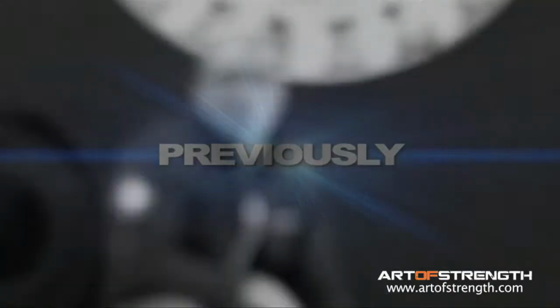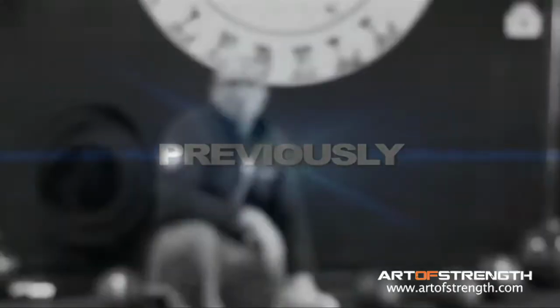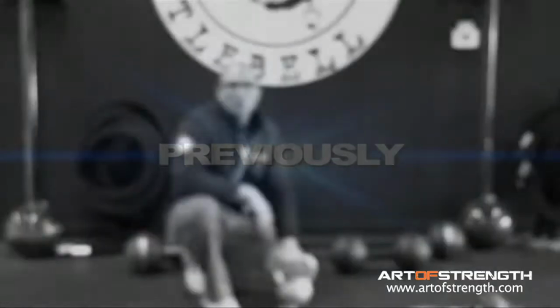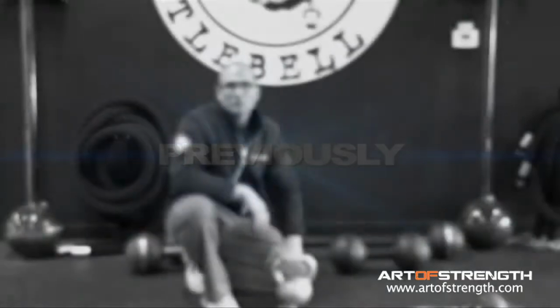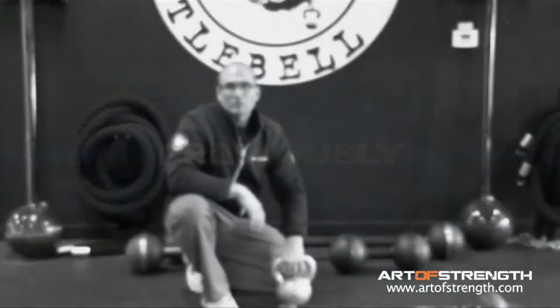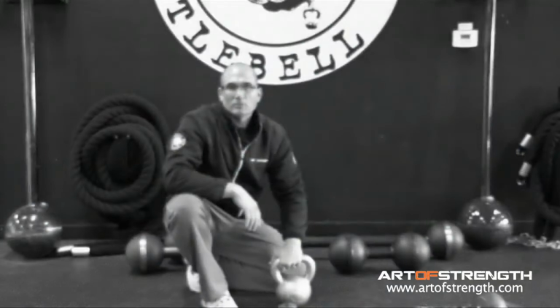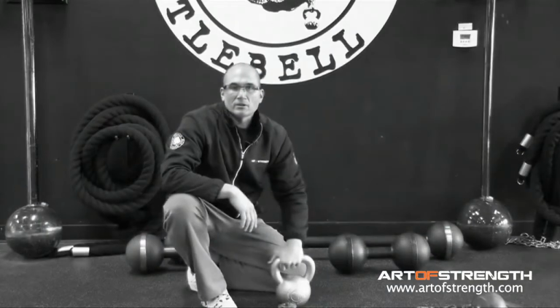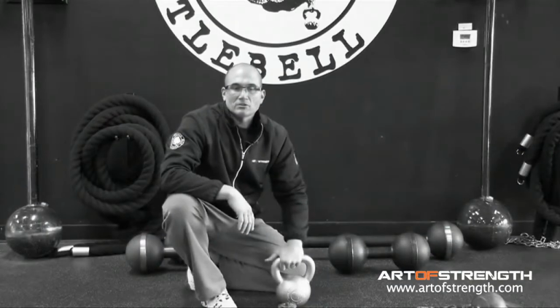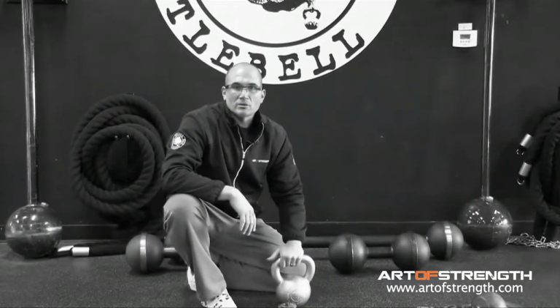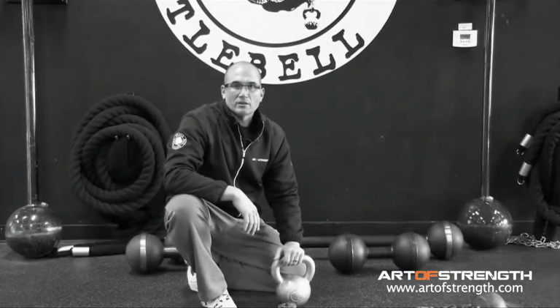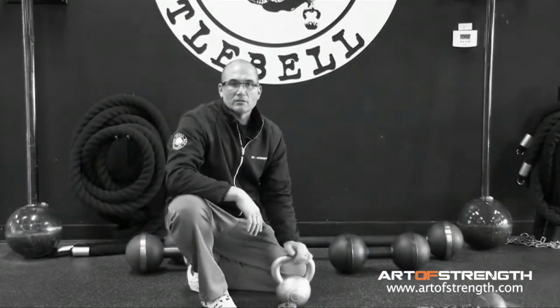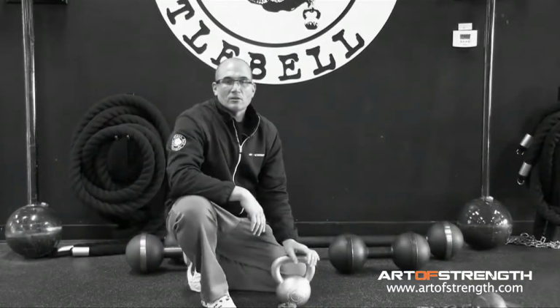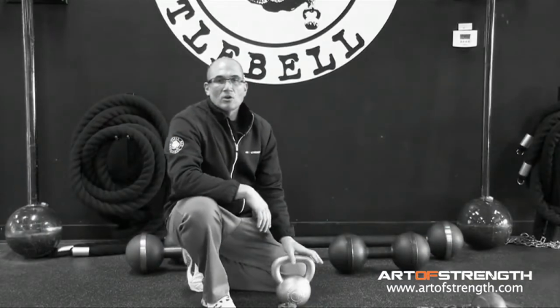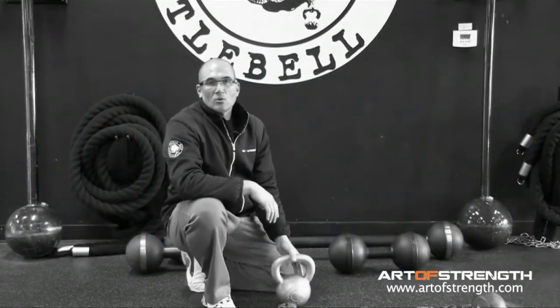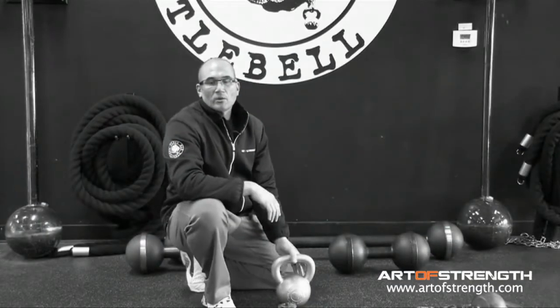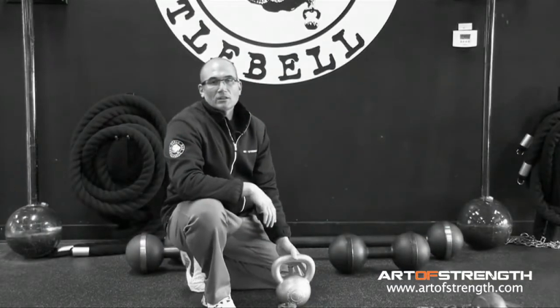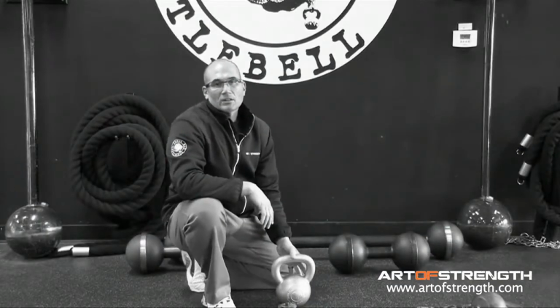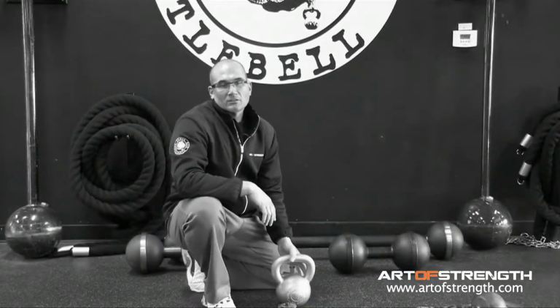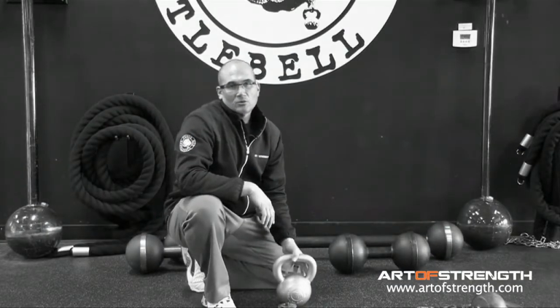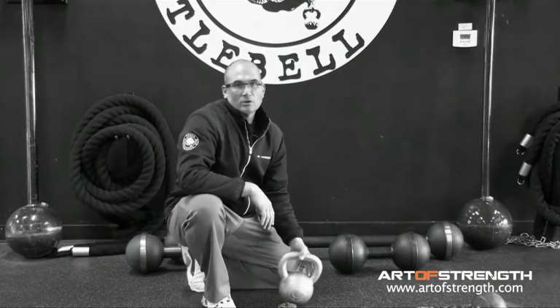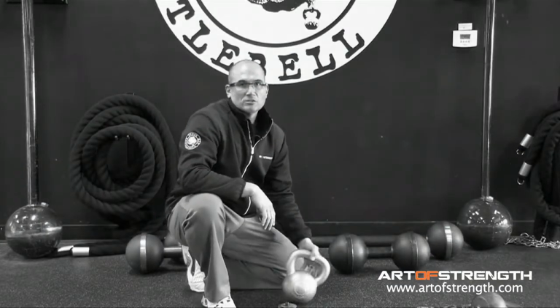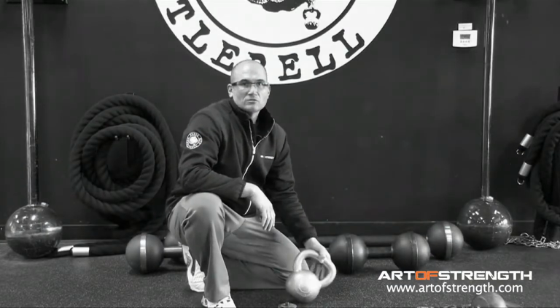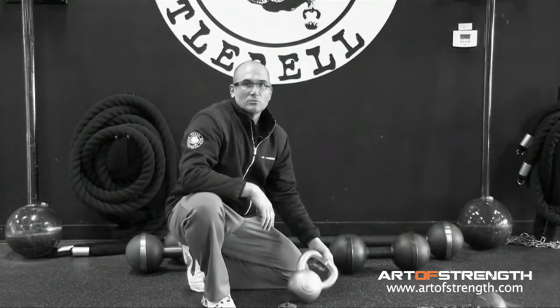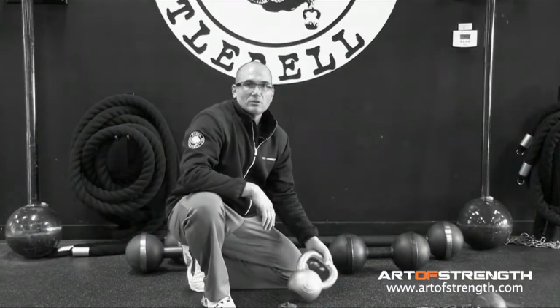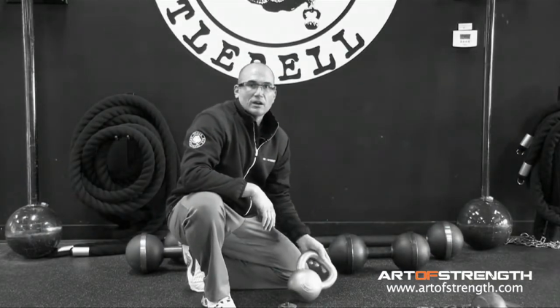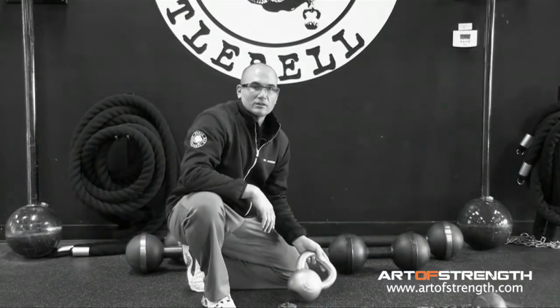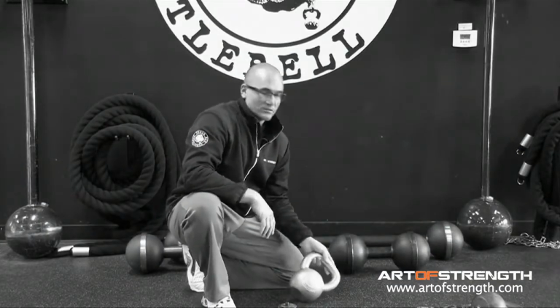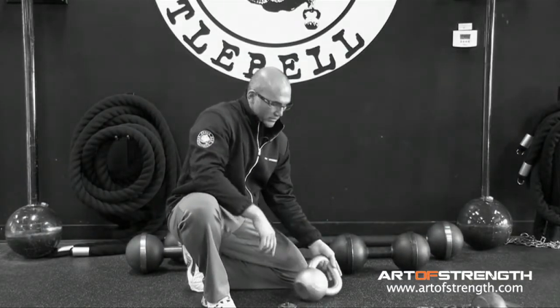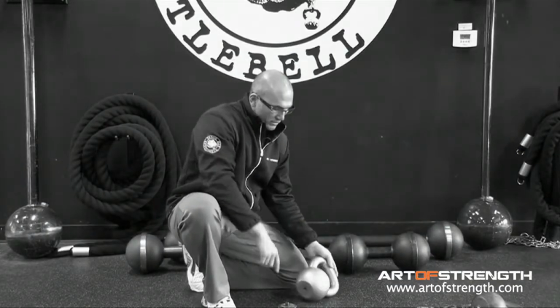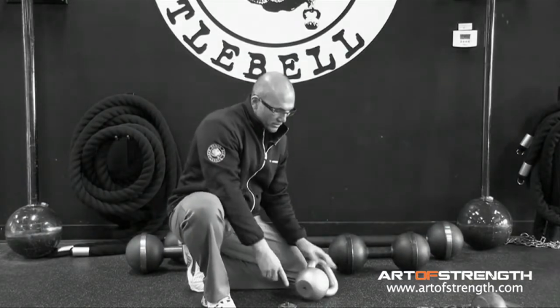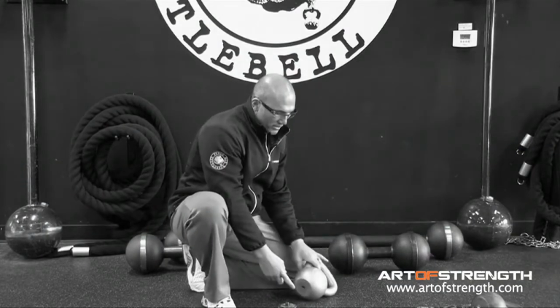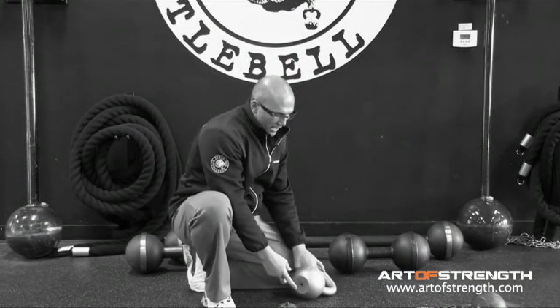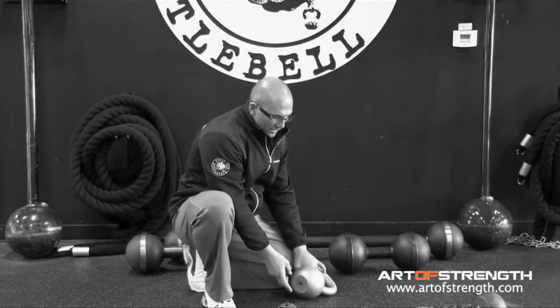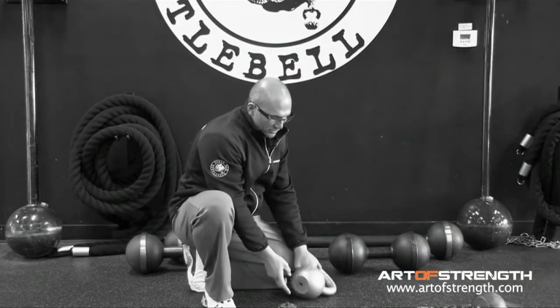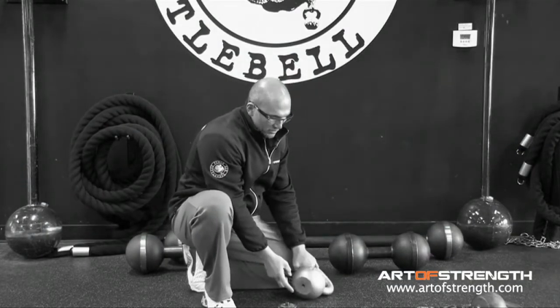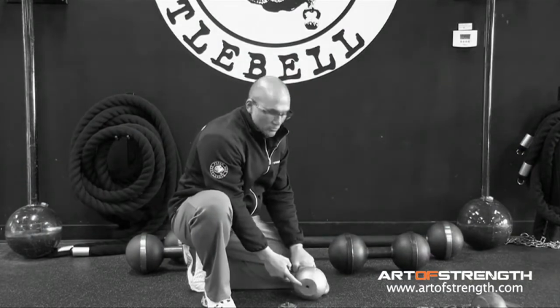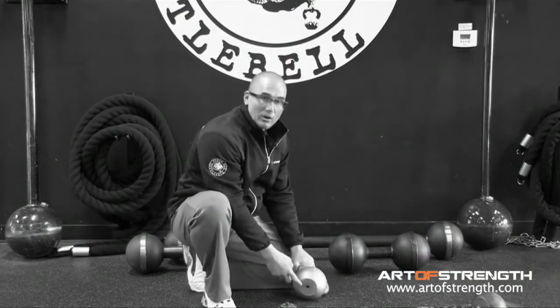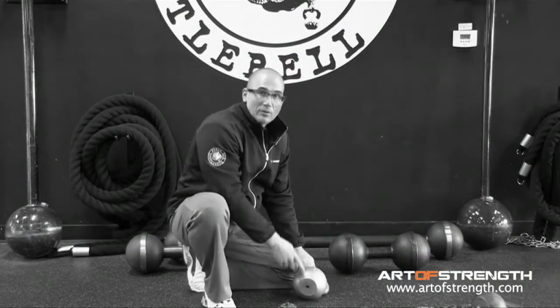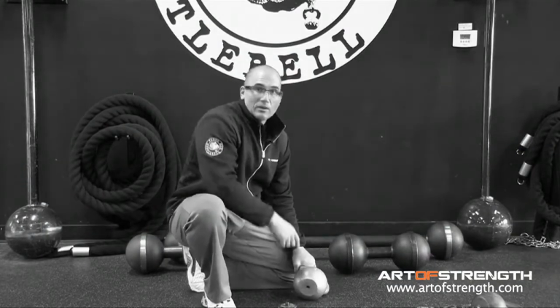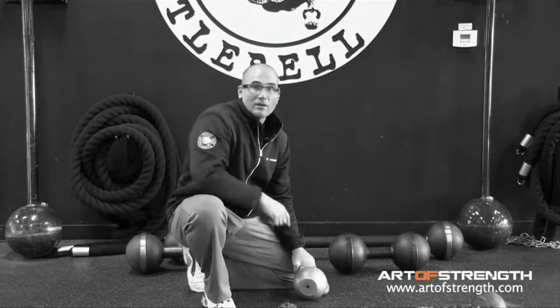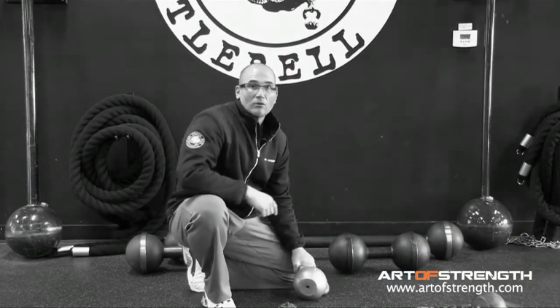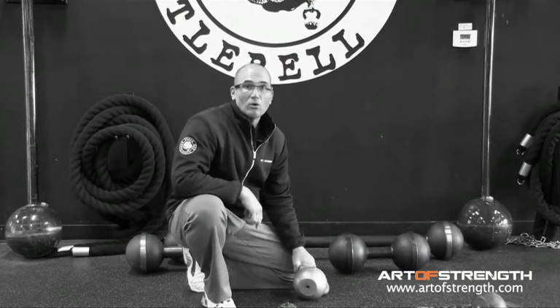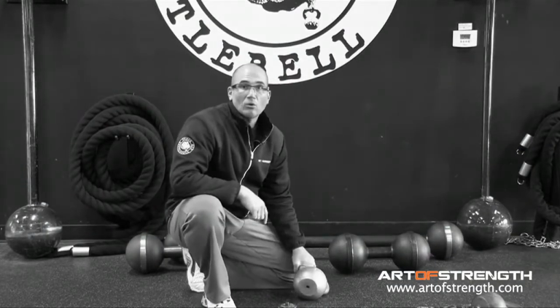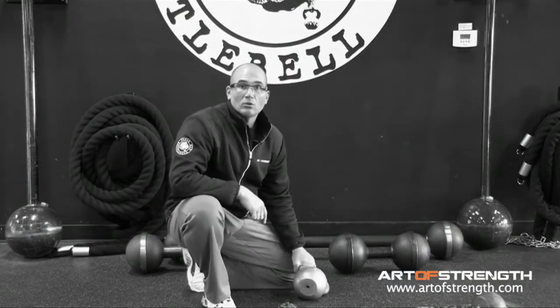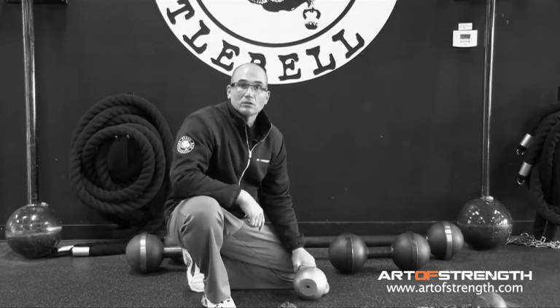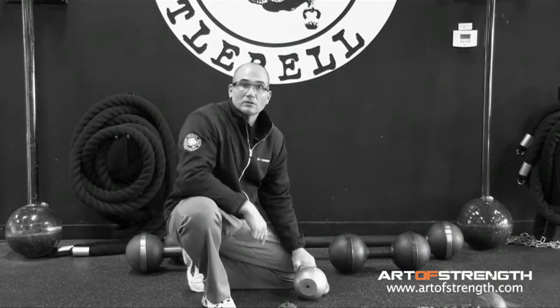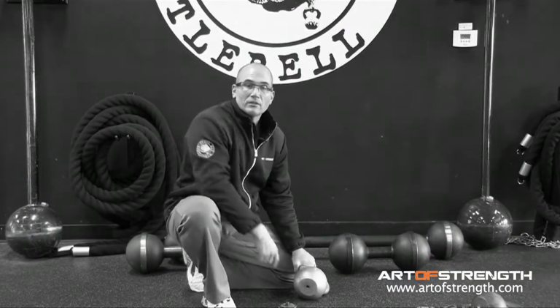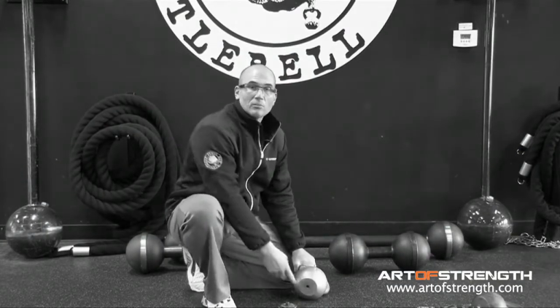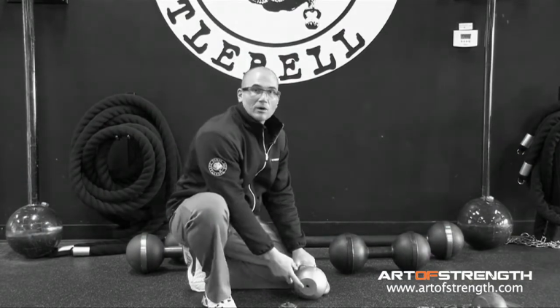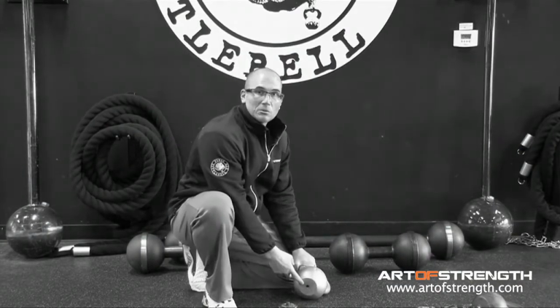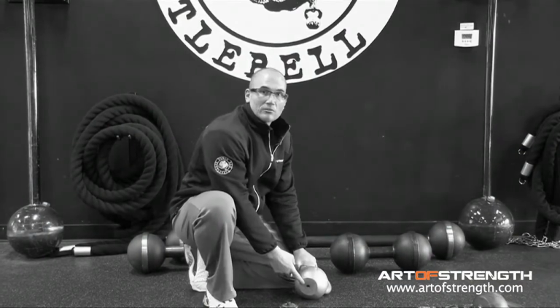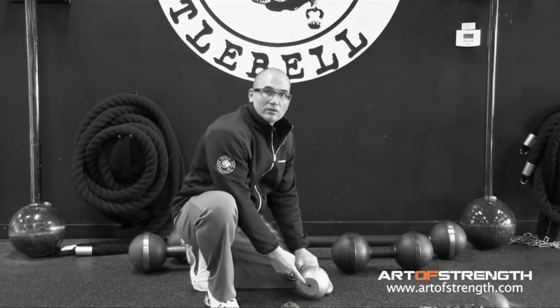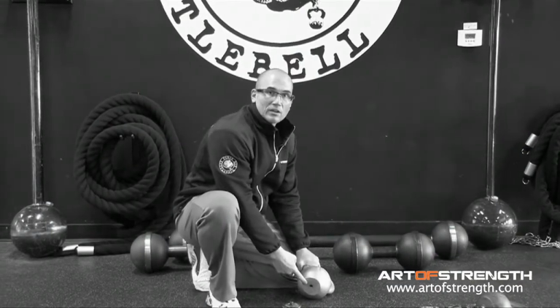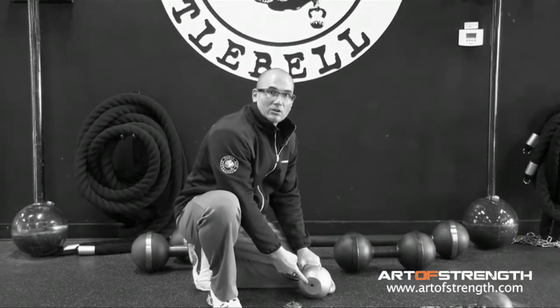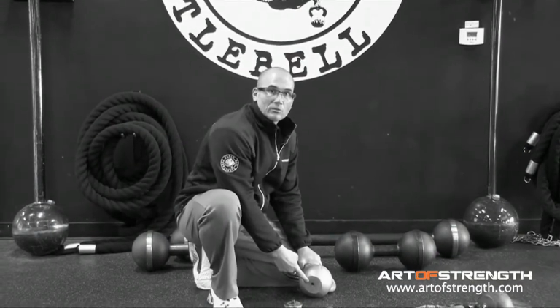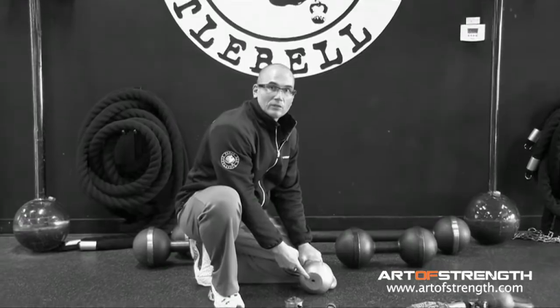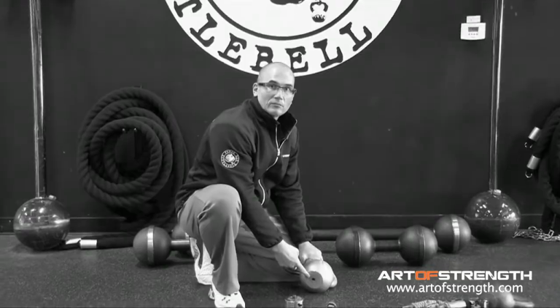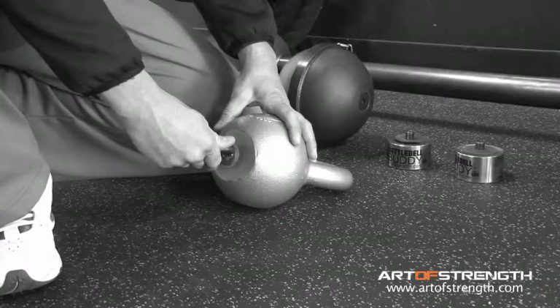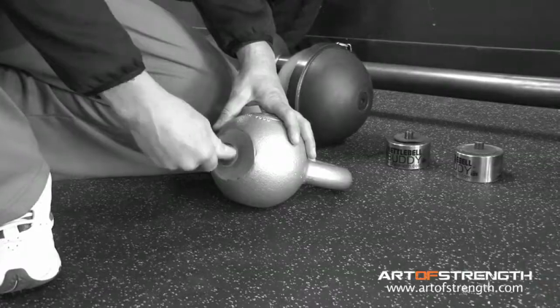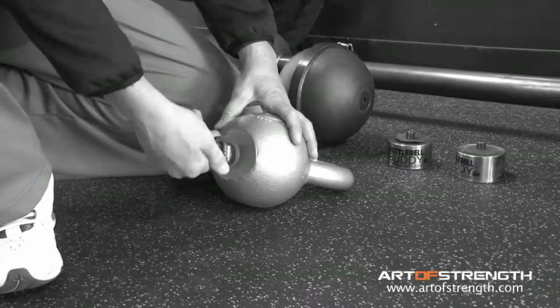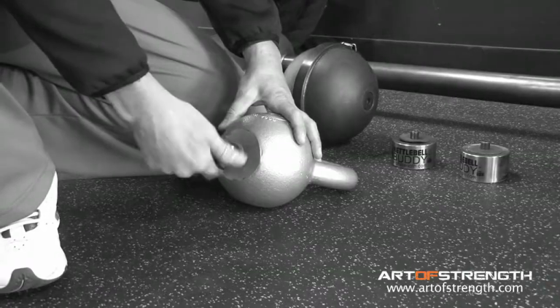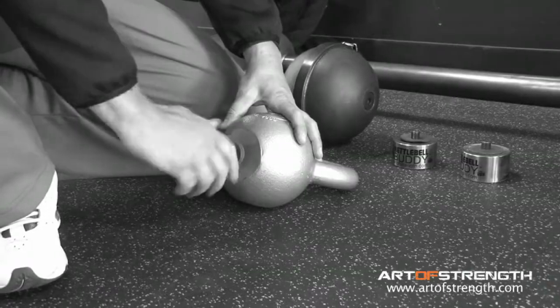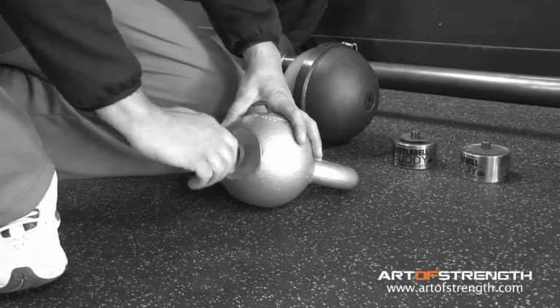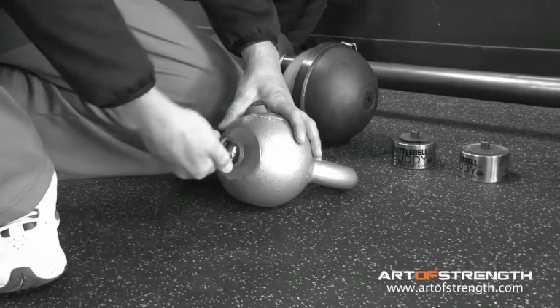Welcome to the Minute of Strength. We get lots of questions from you guys out there asking us why we have a hole in the bottom of our kettlebell. Here's why.